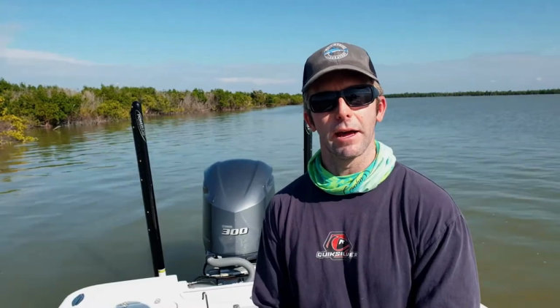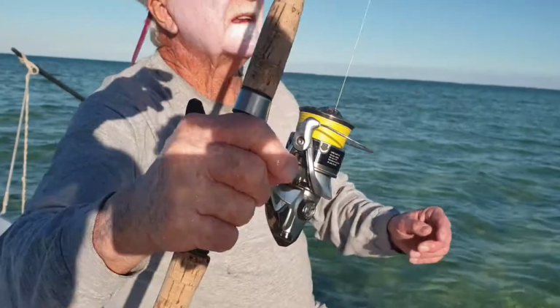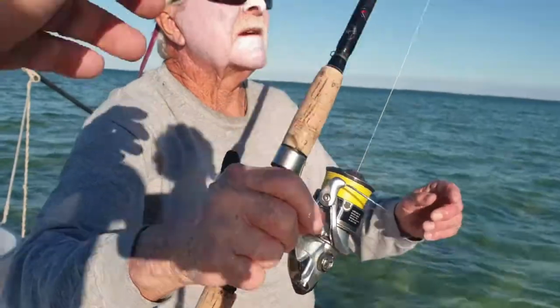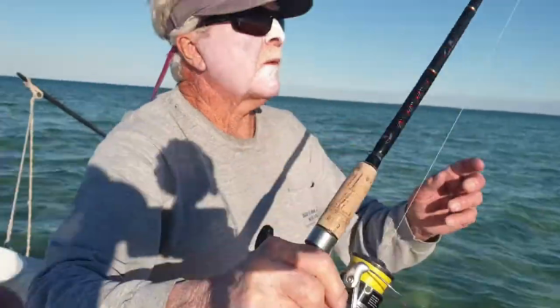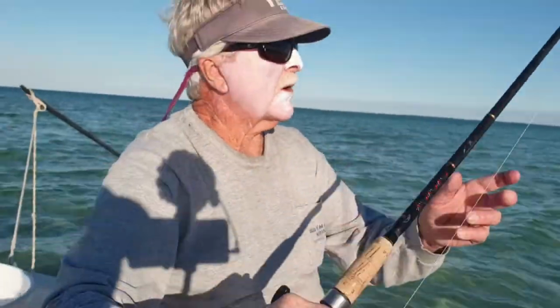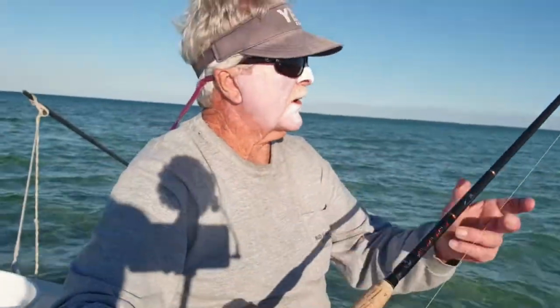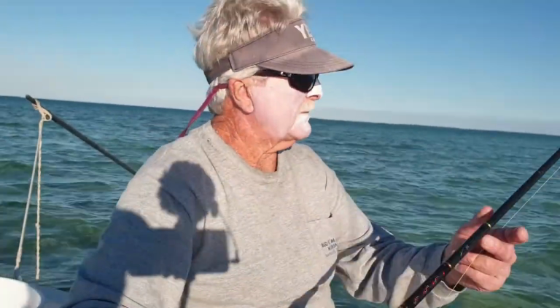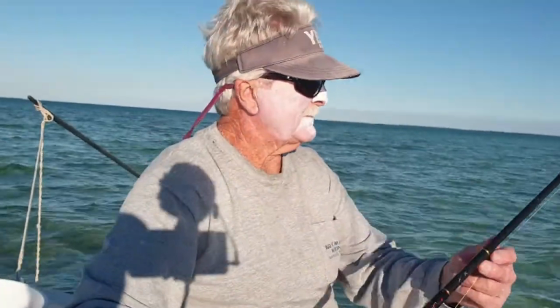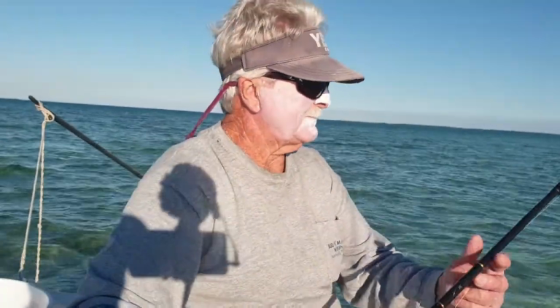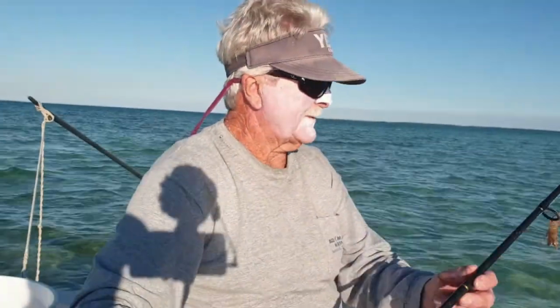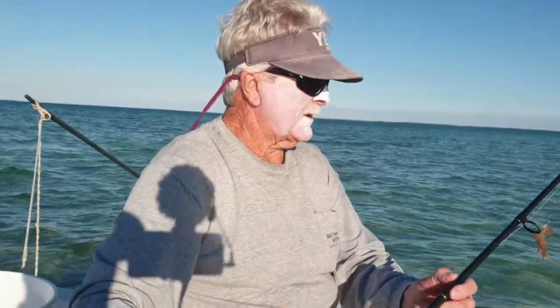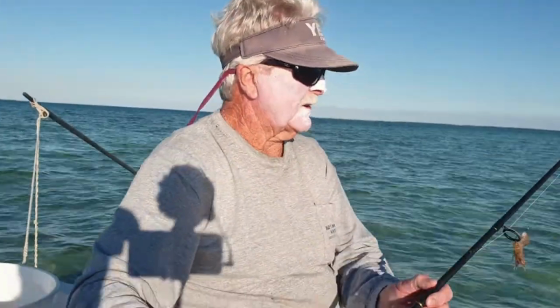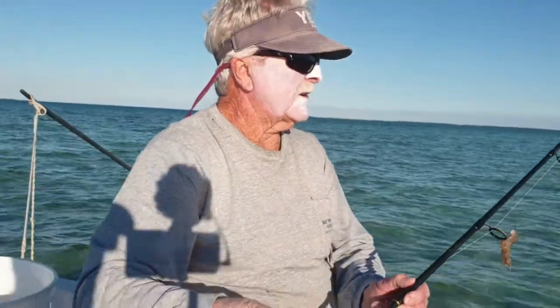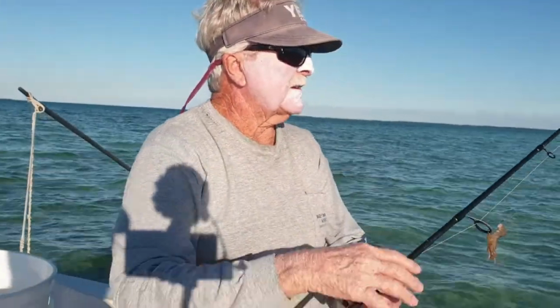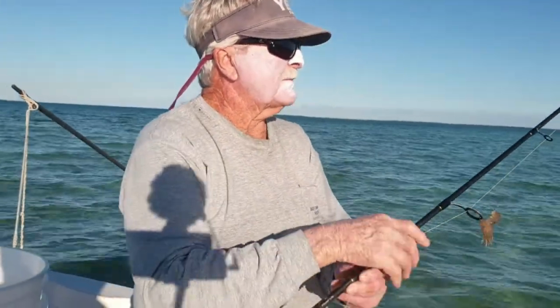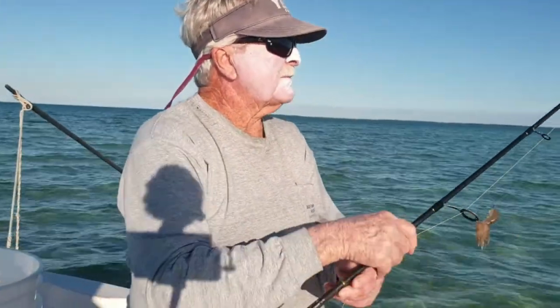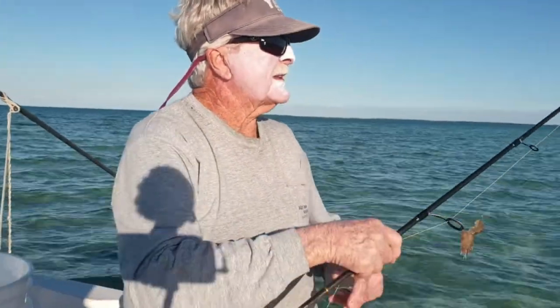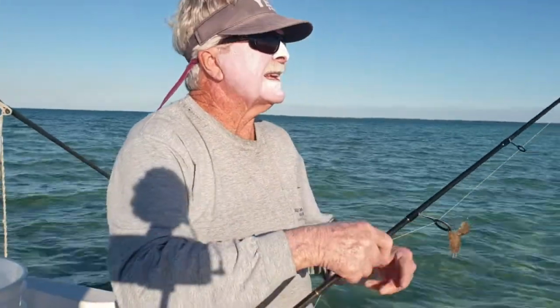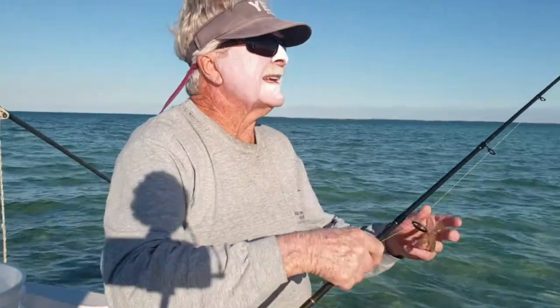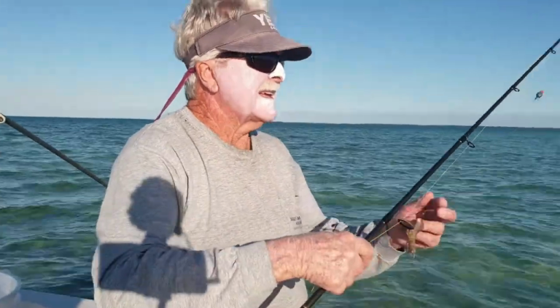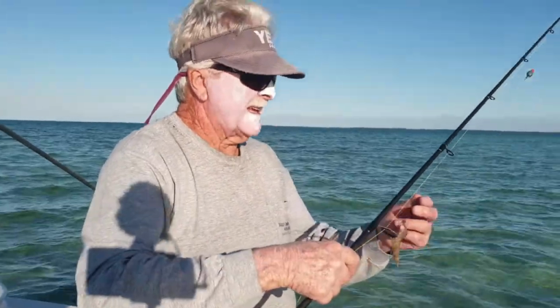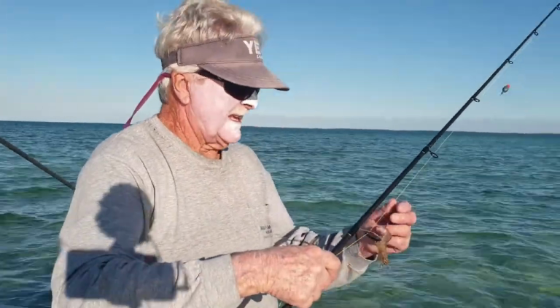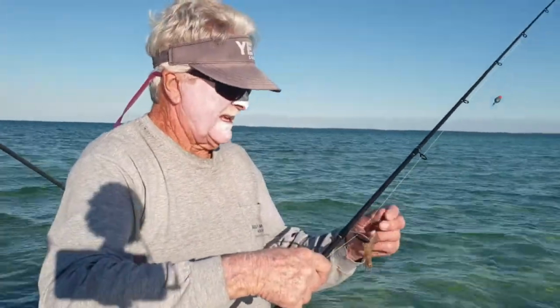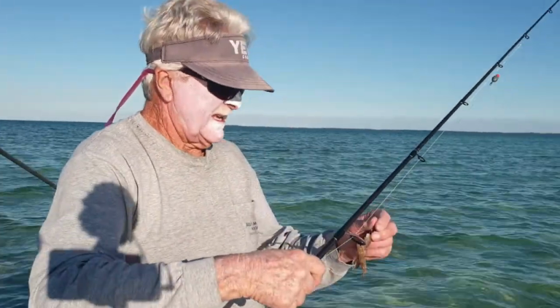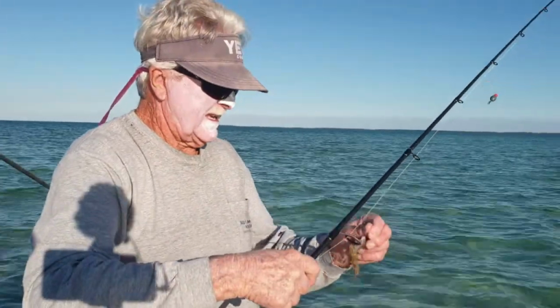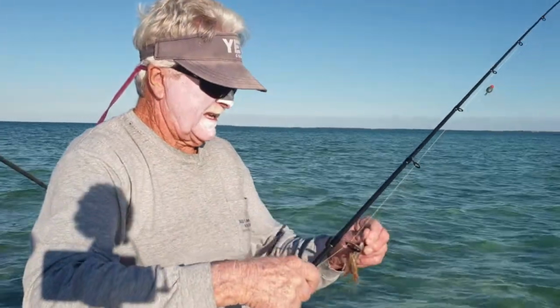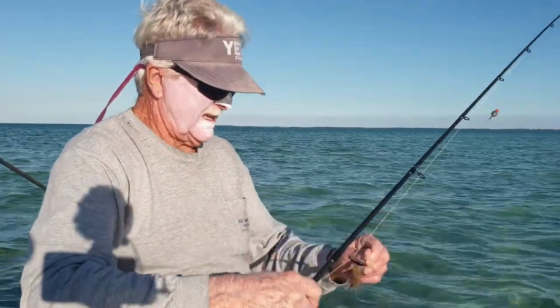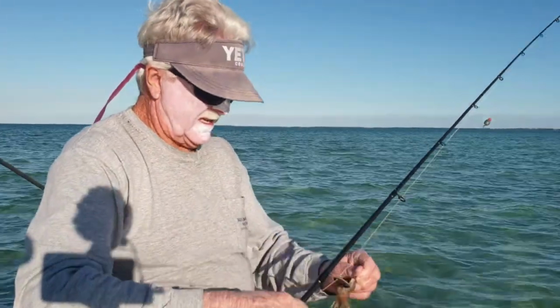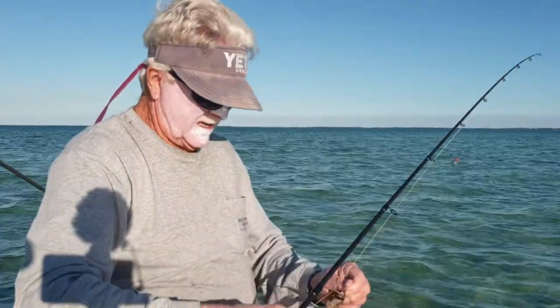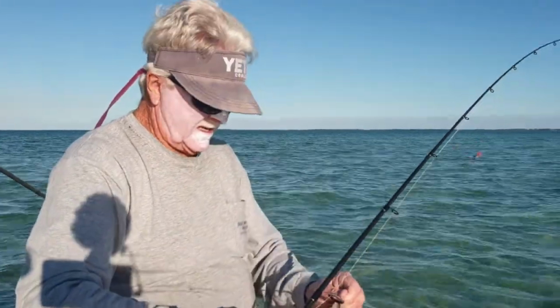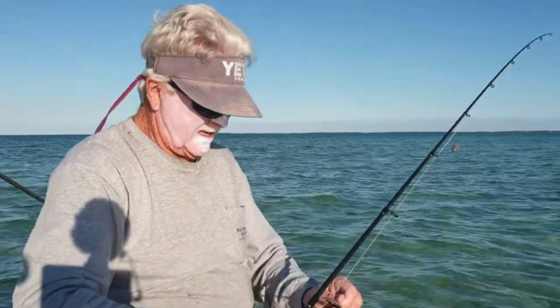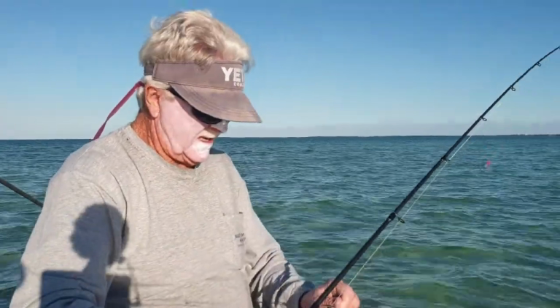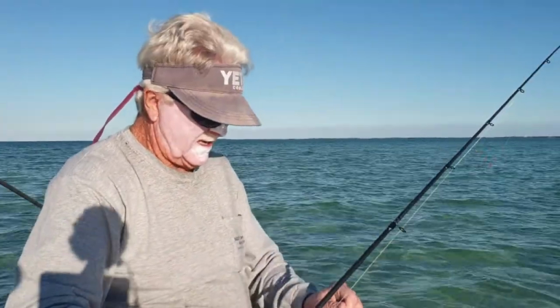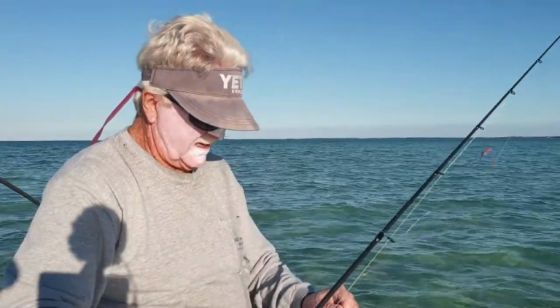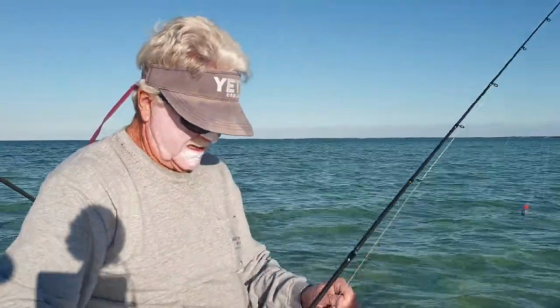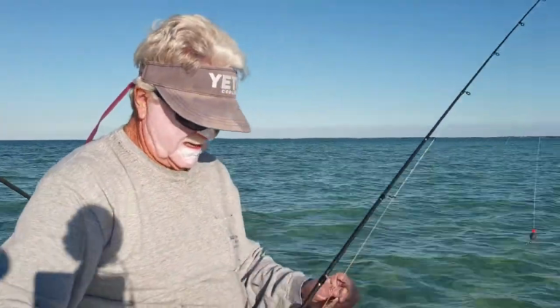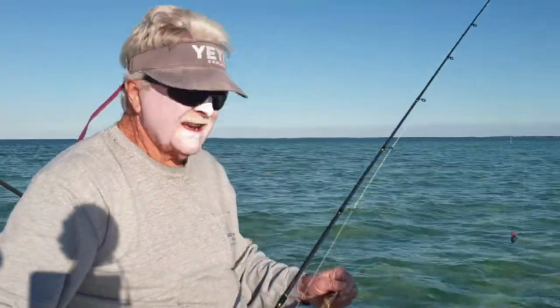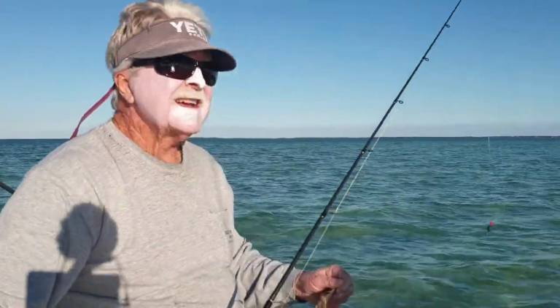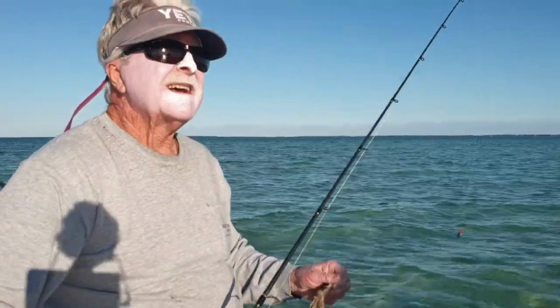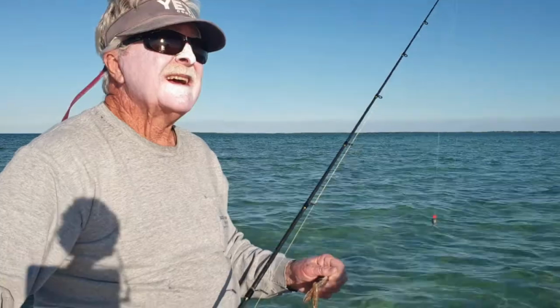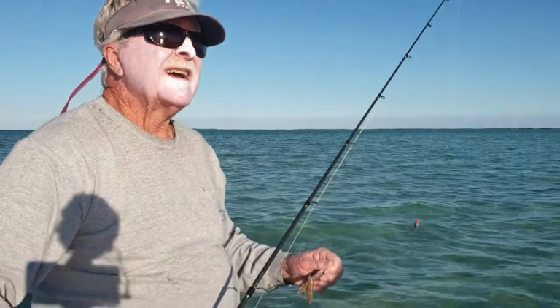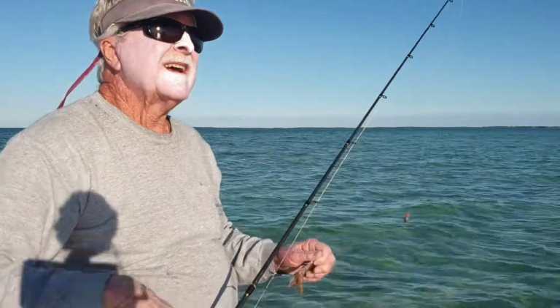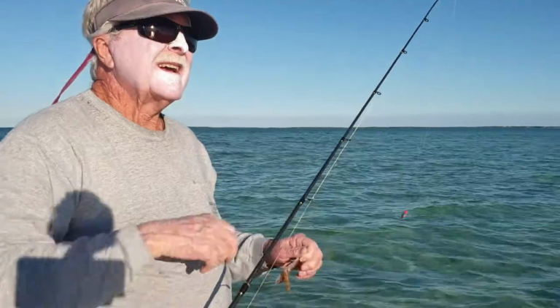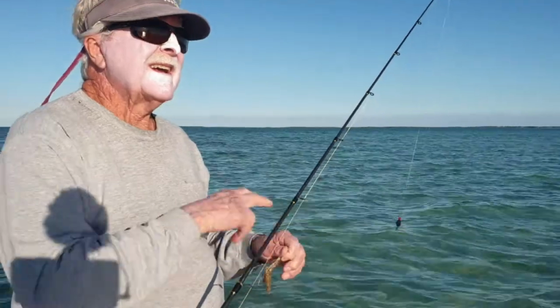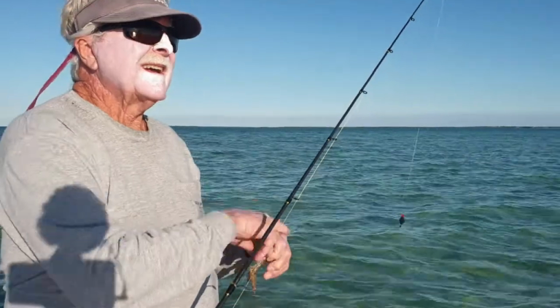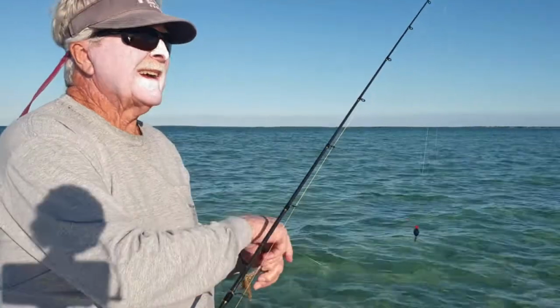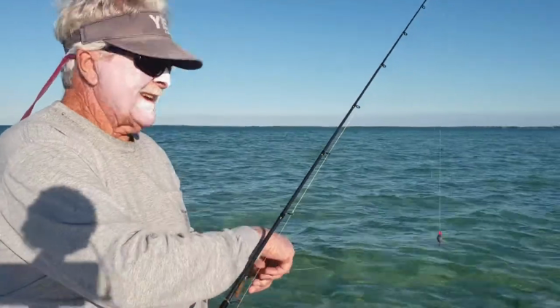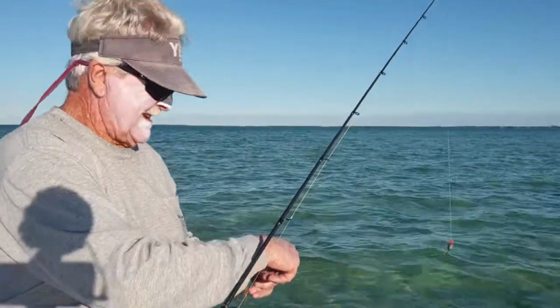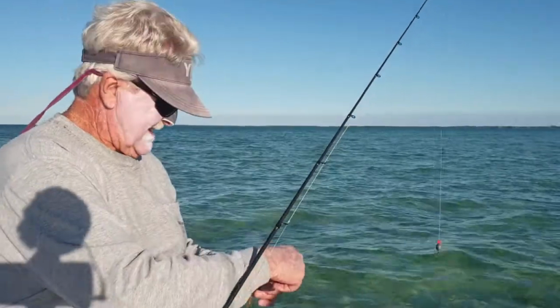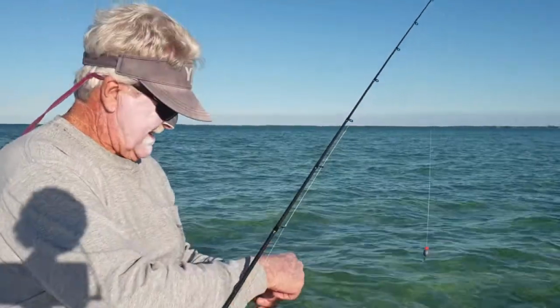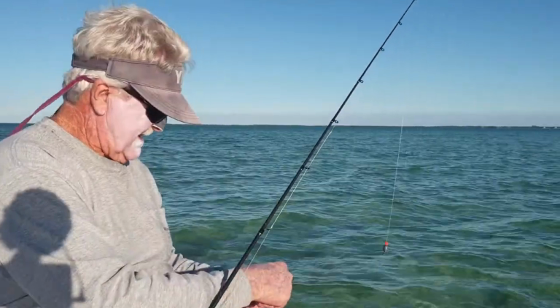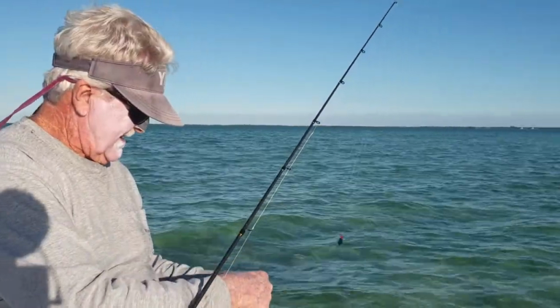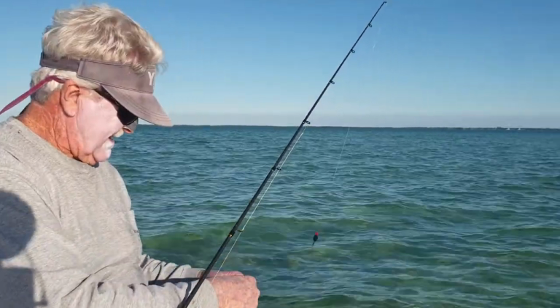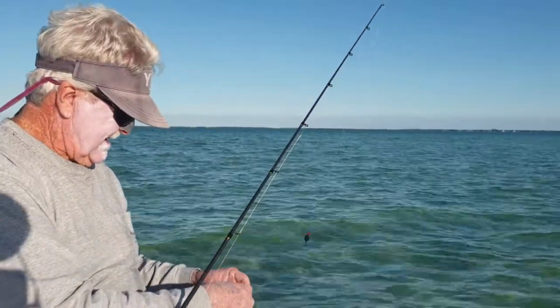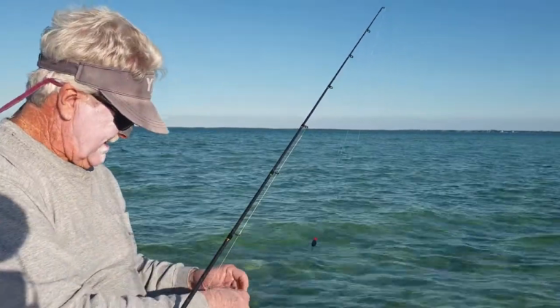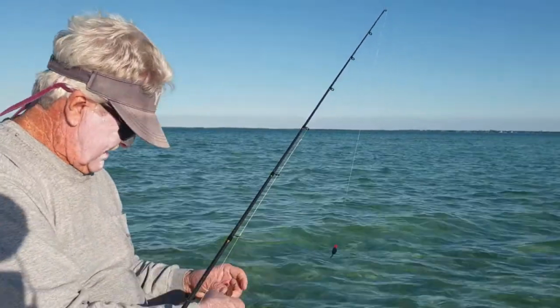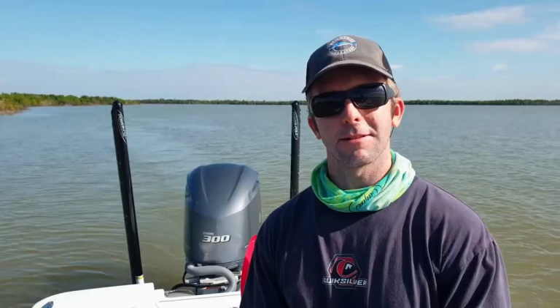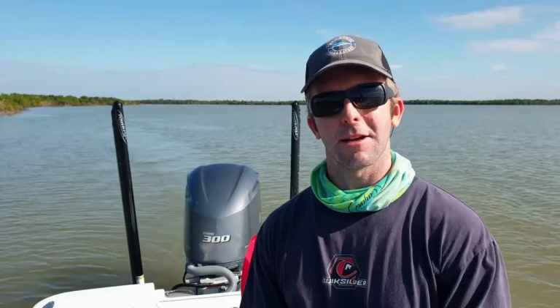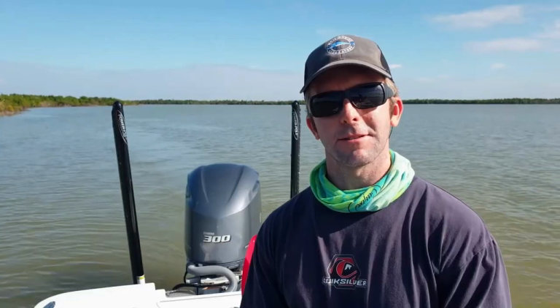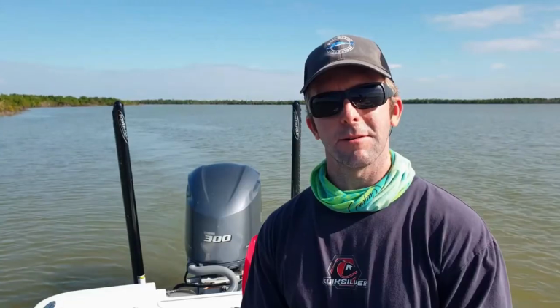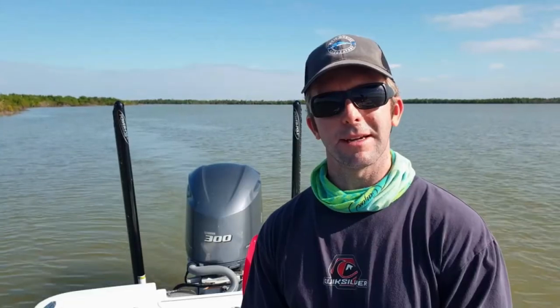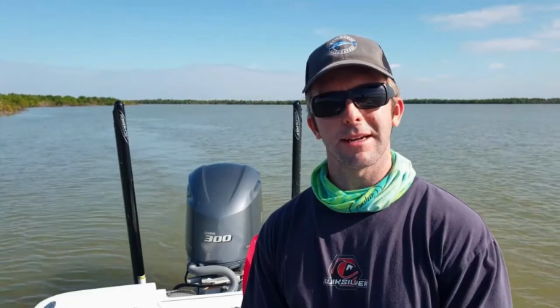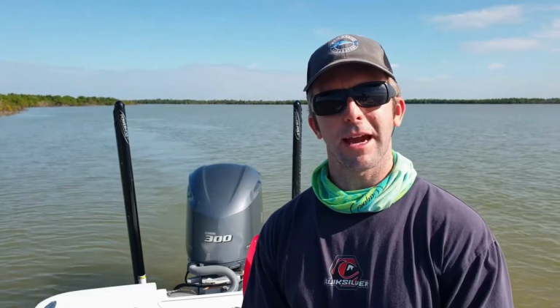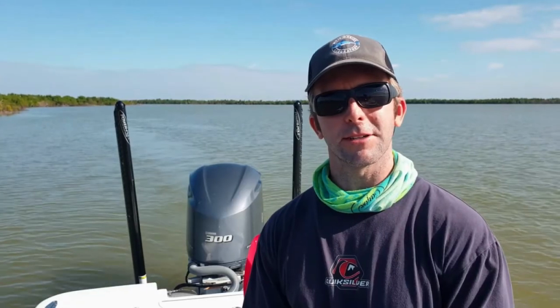And also, can't forget my dad — Captain Richard Stanzik Sr. He's out here today too. He's usually a lucky charm. Let's go see what we can catch.